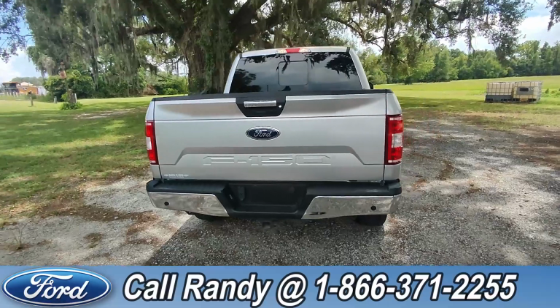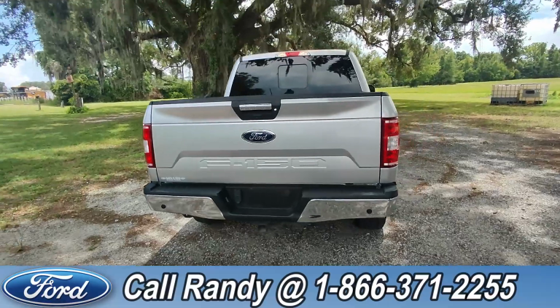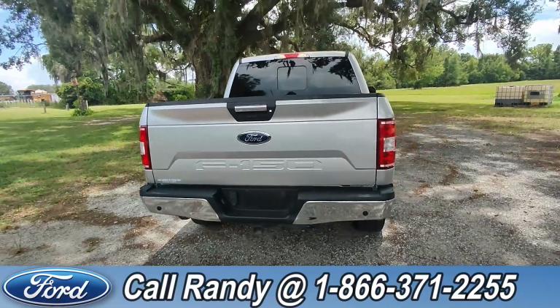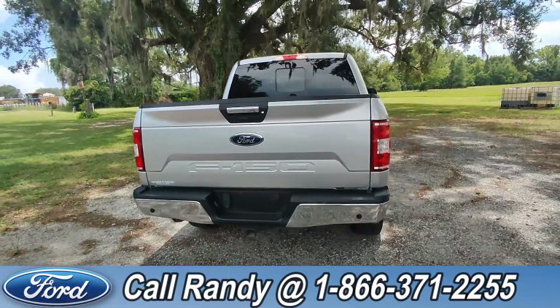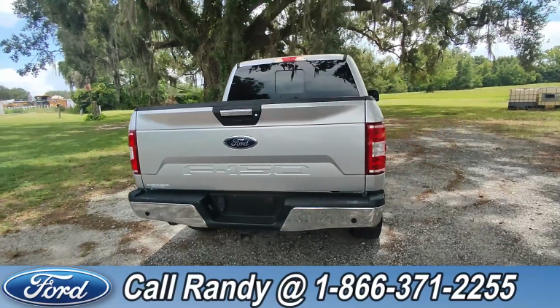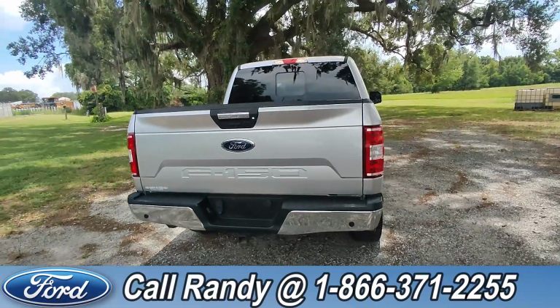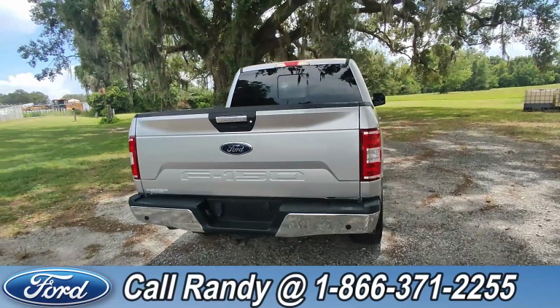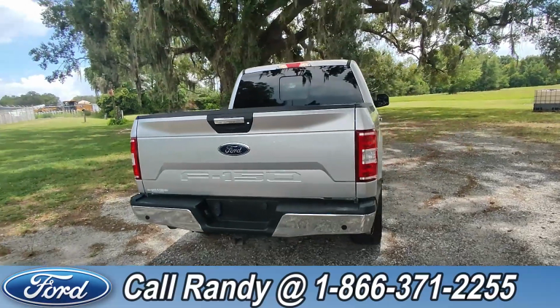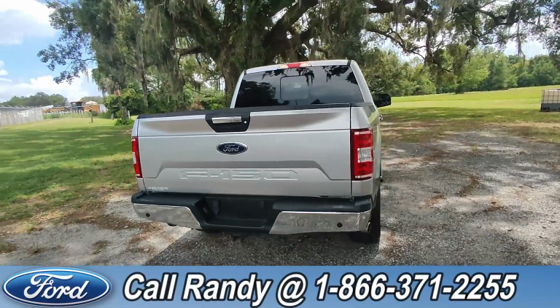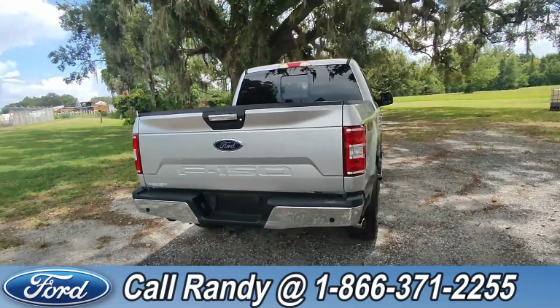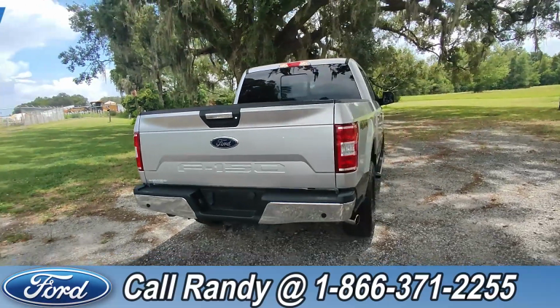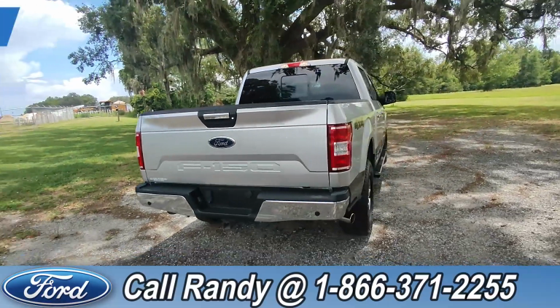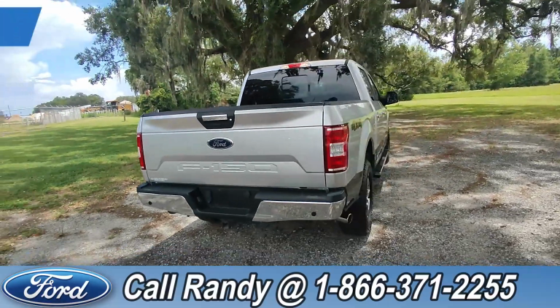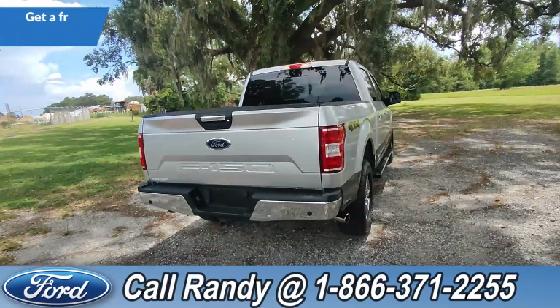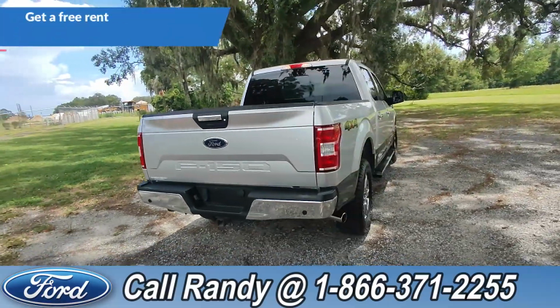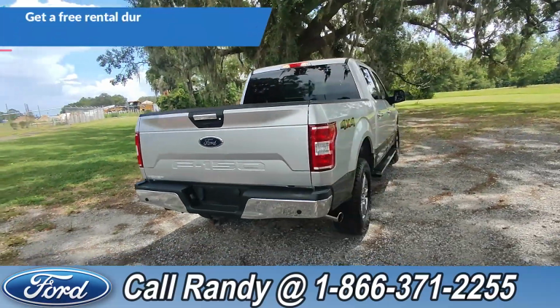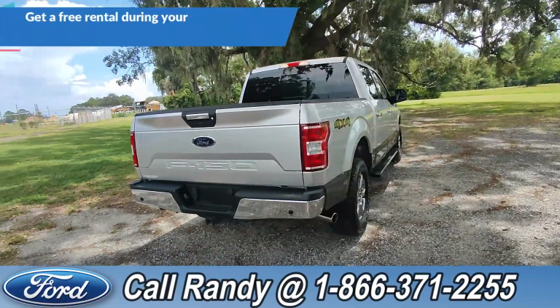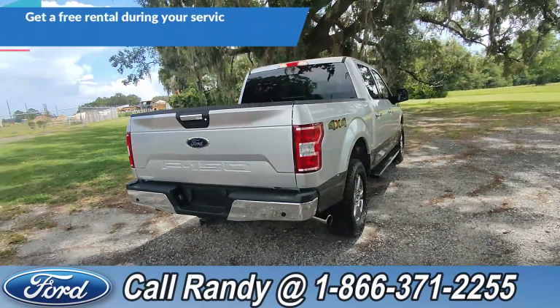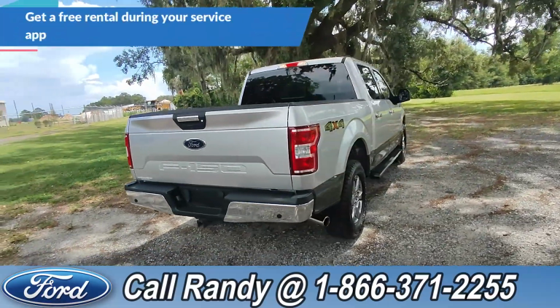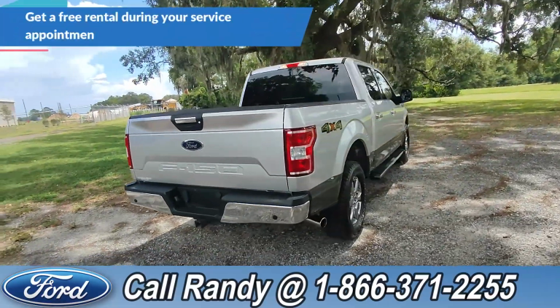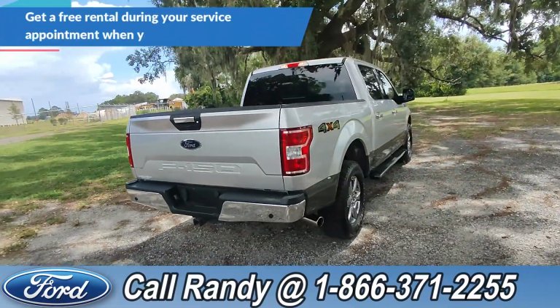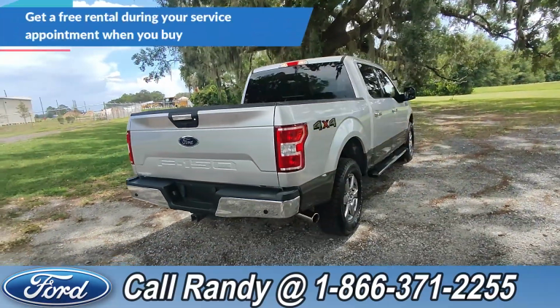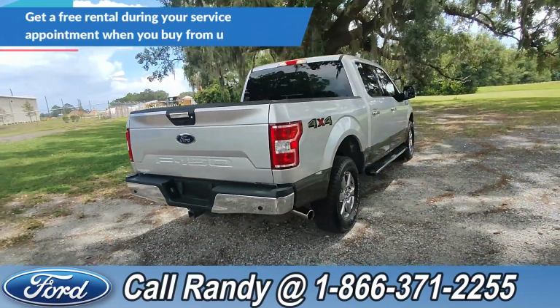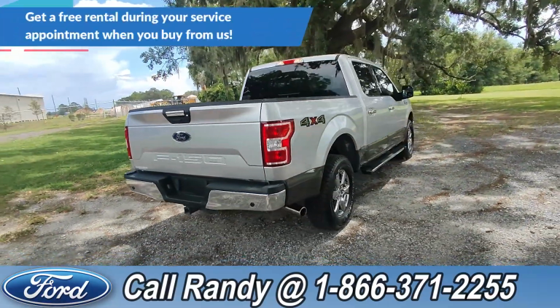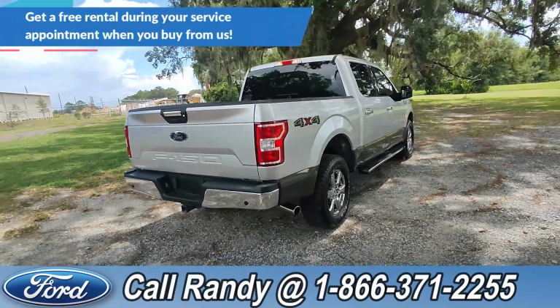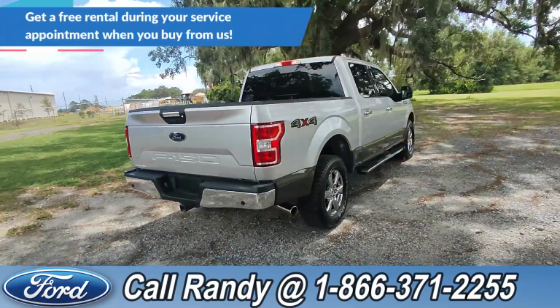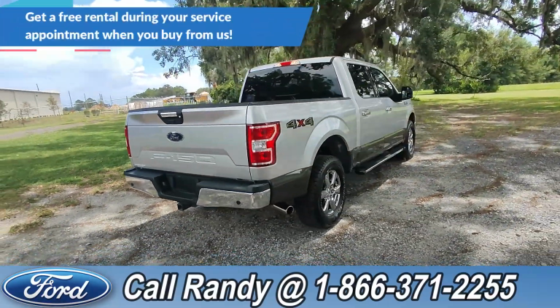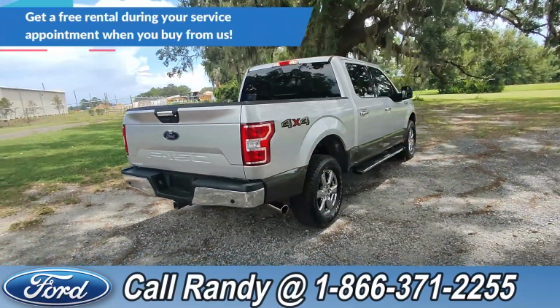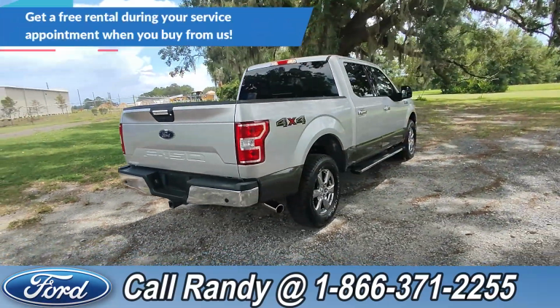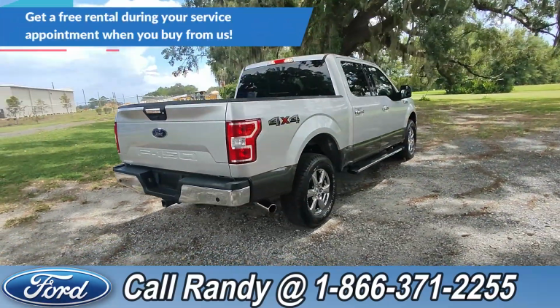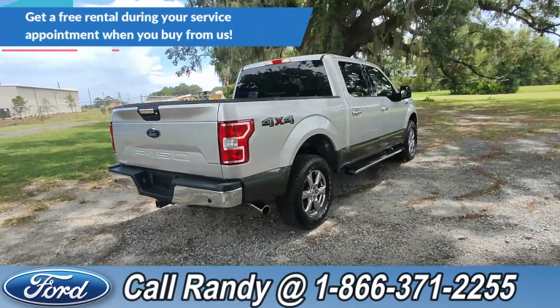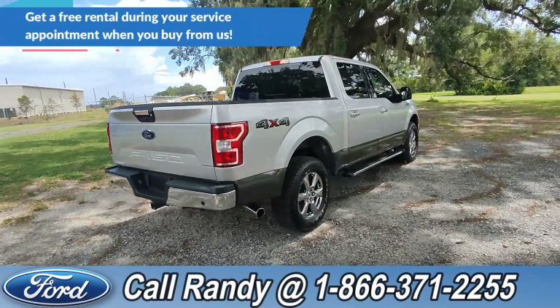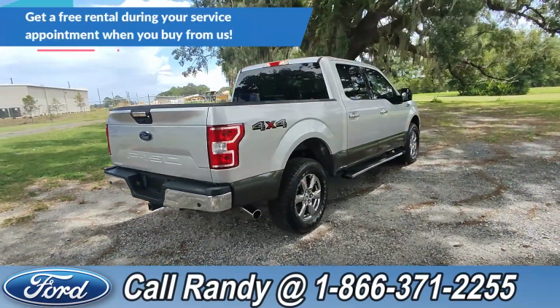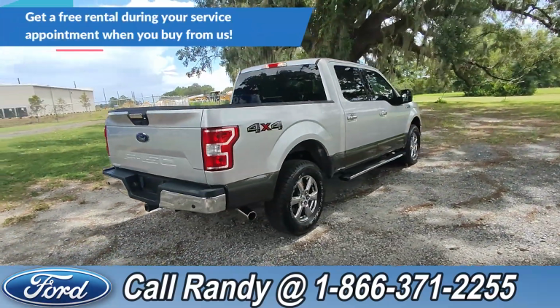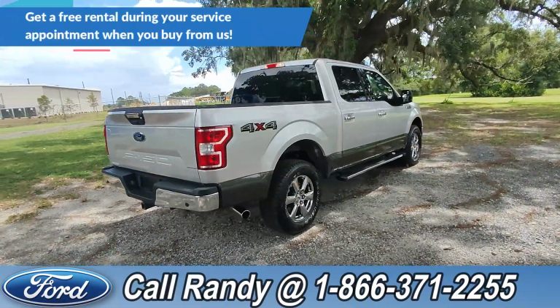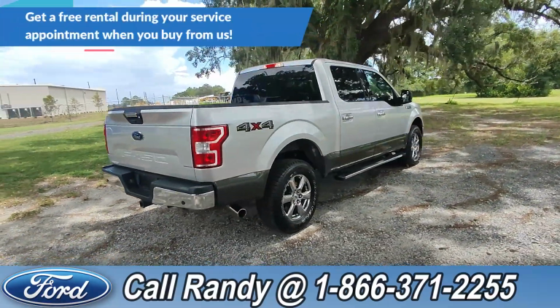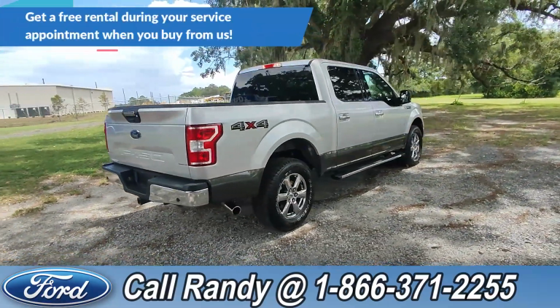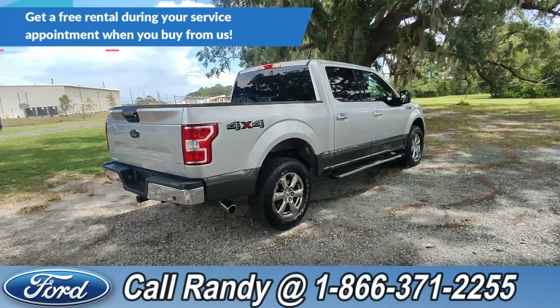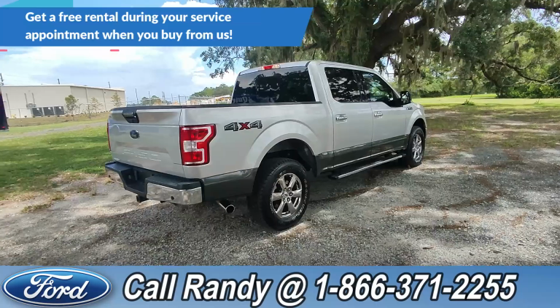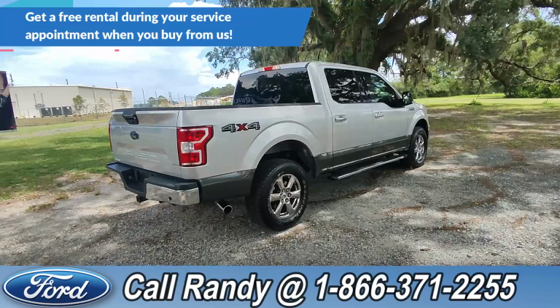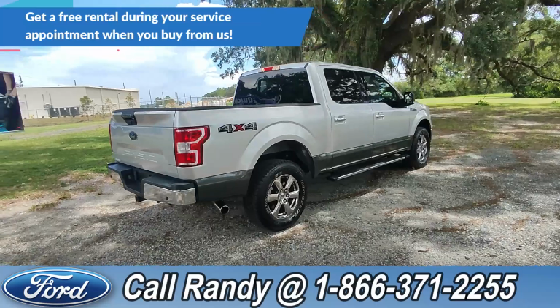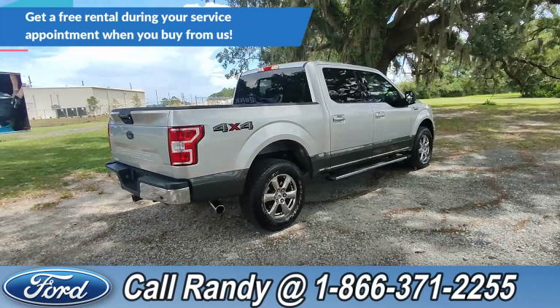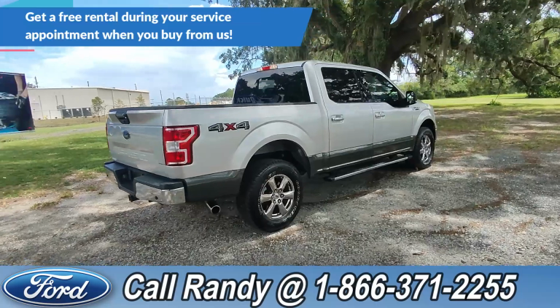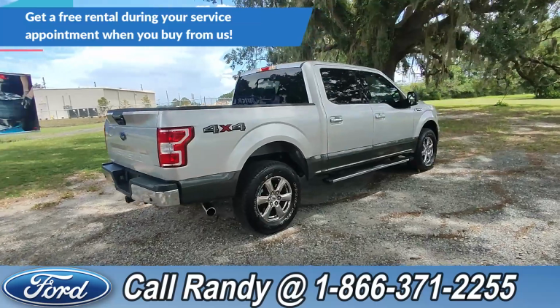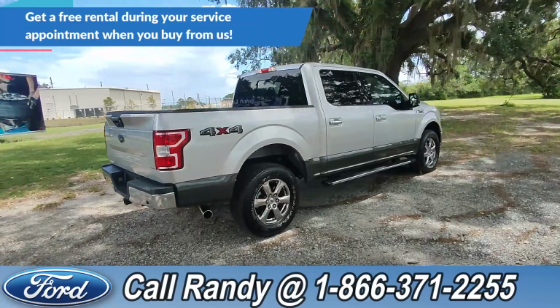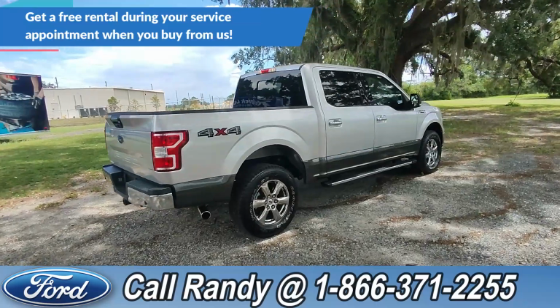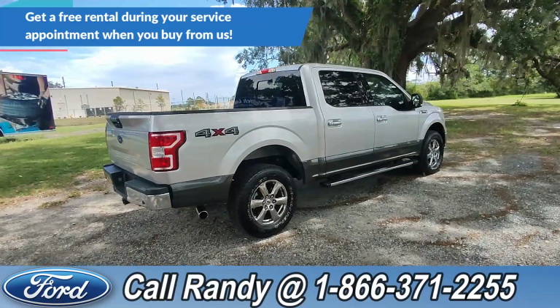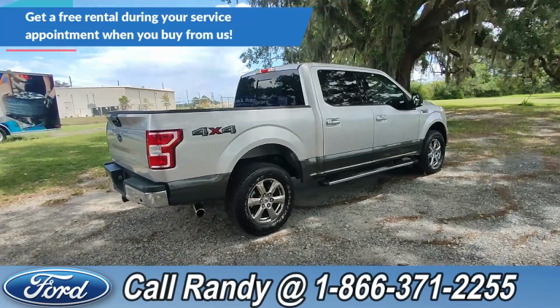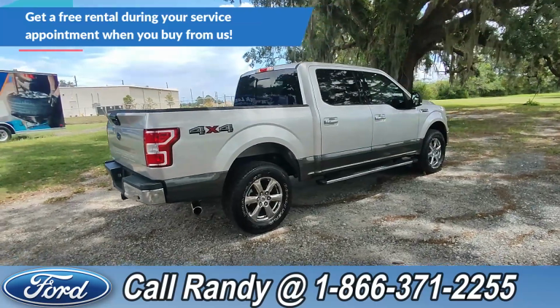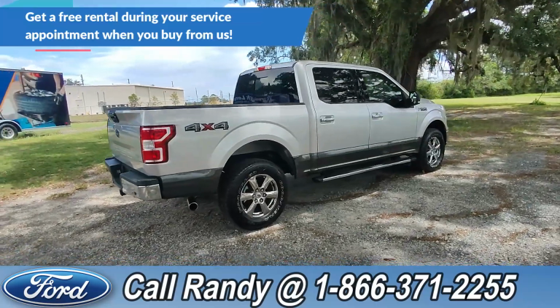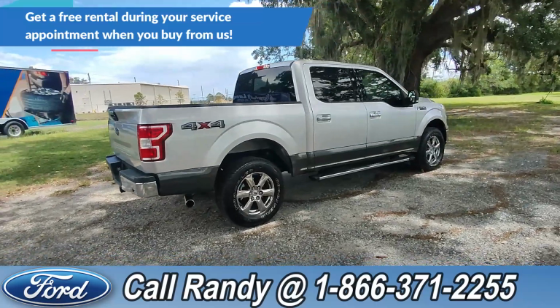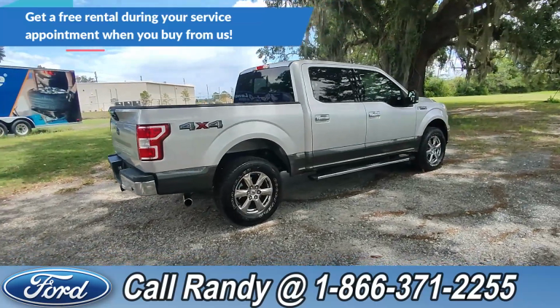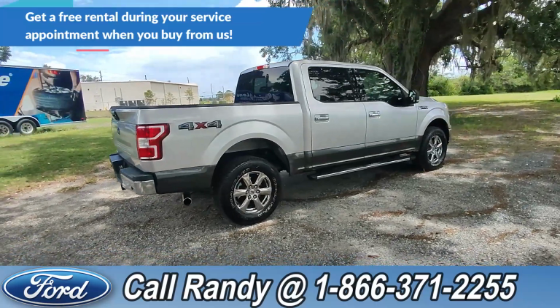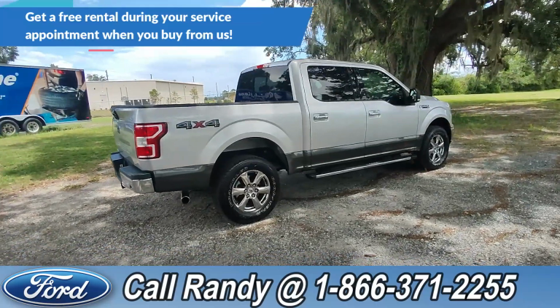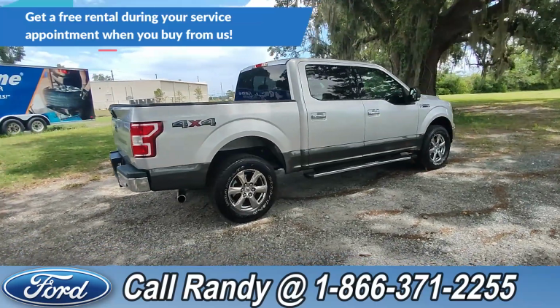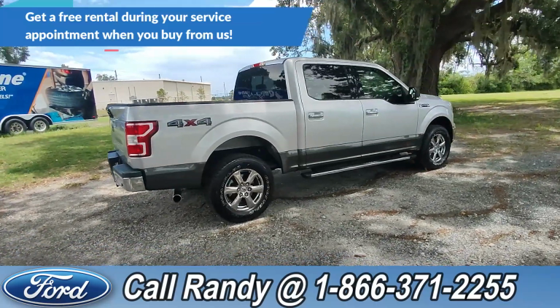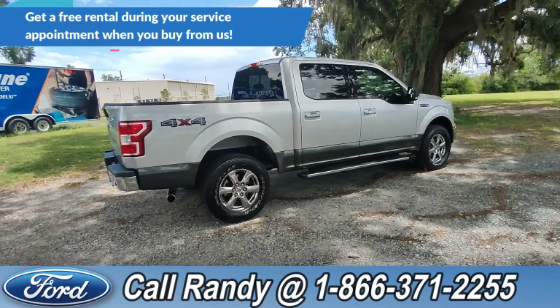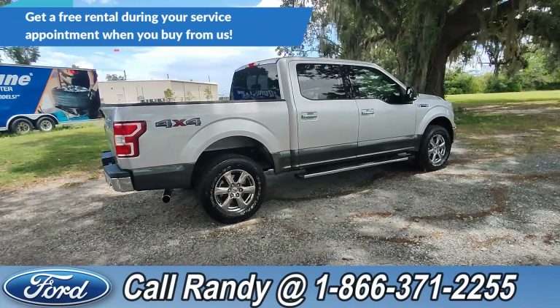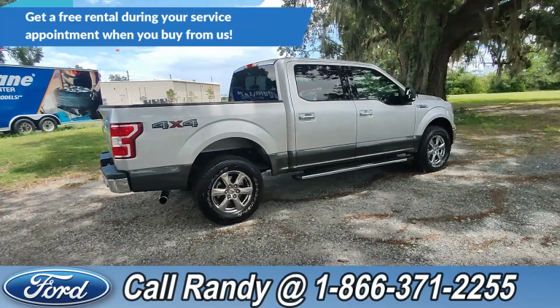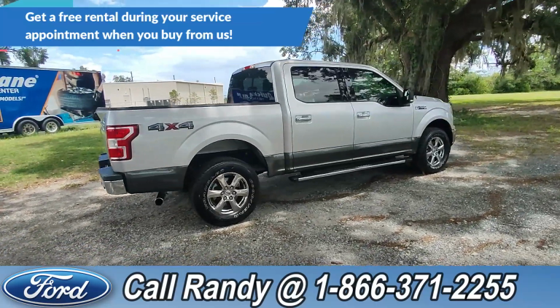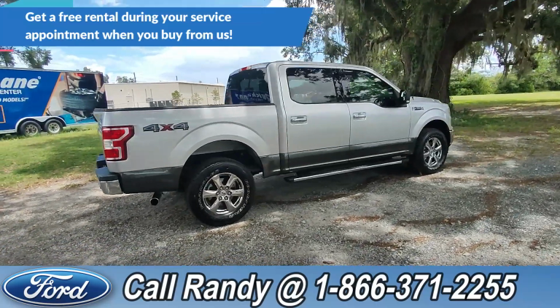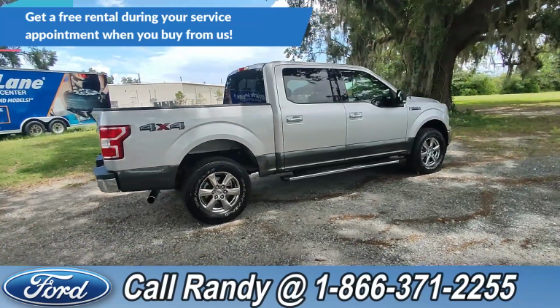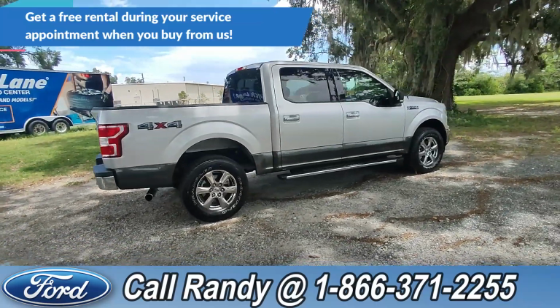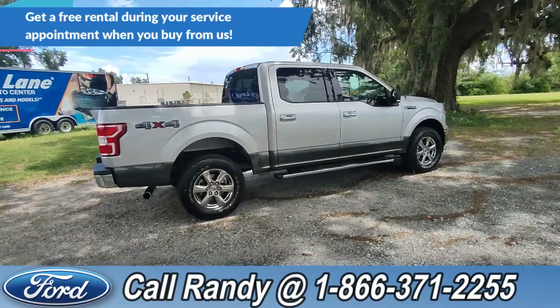Now if you'd like more information on this F-150, you can check it out online at SantaFeFord.com or give us a call at the number below: 1-866-371-2255.